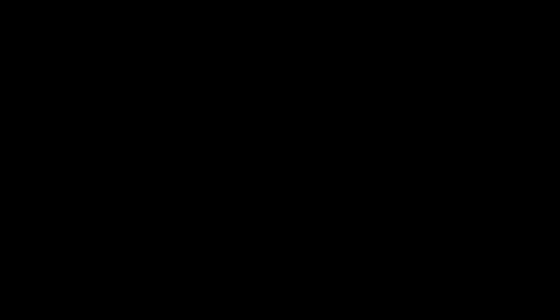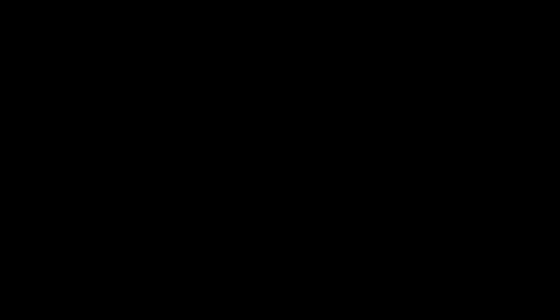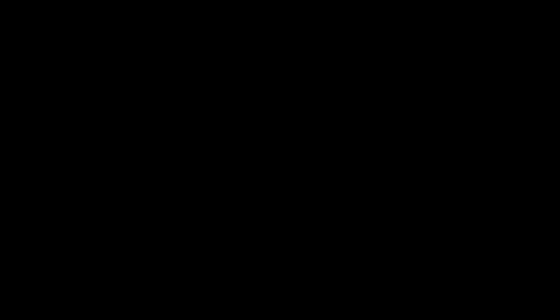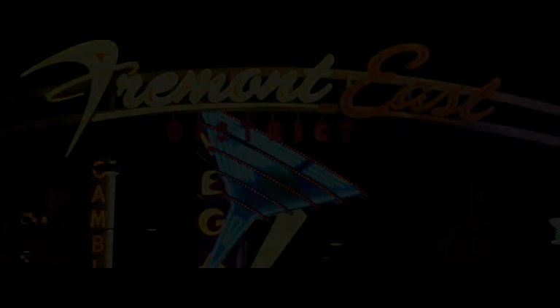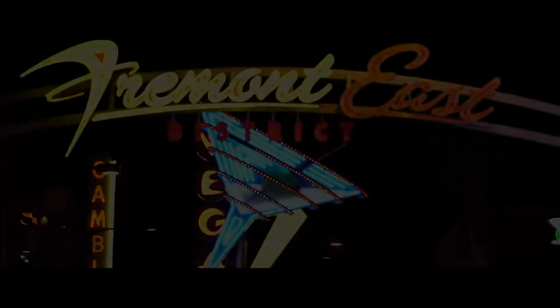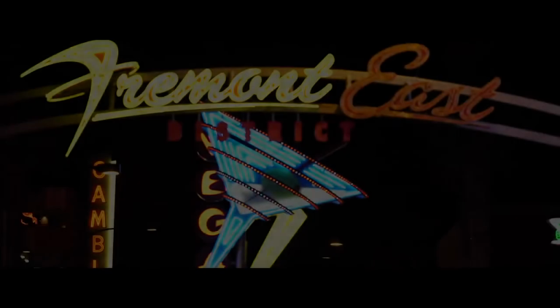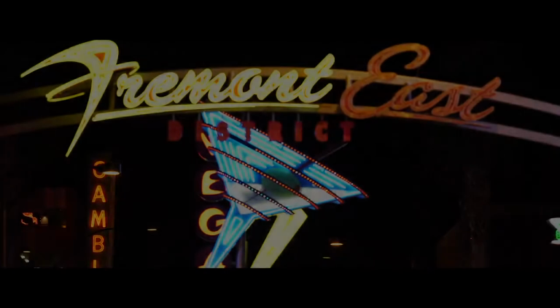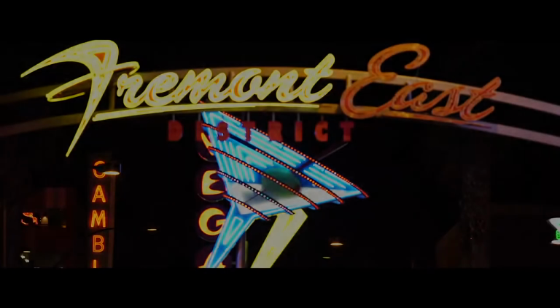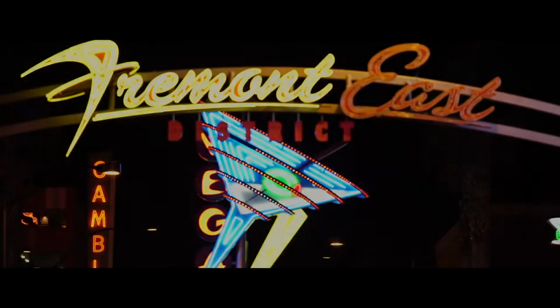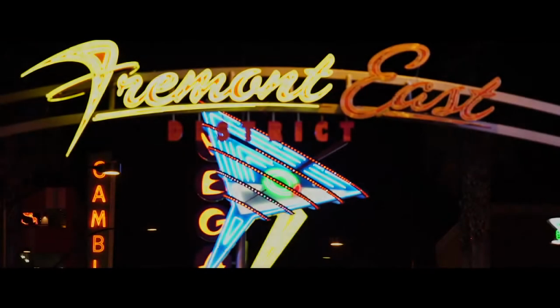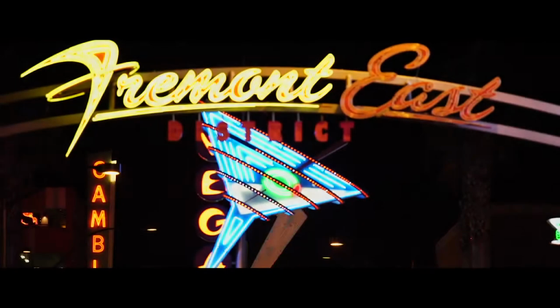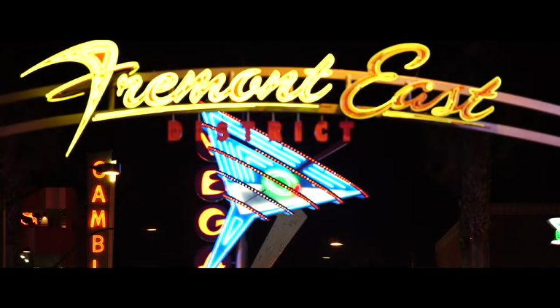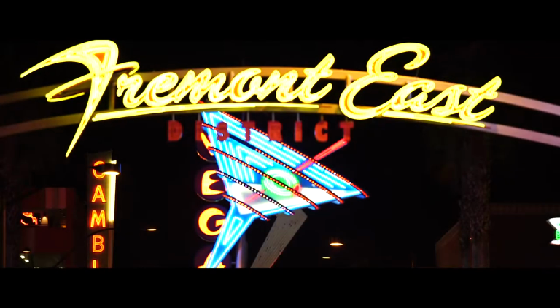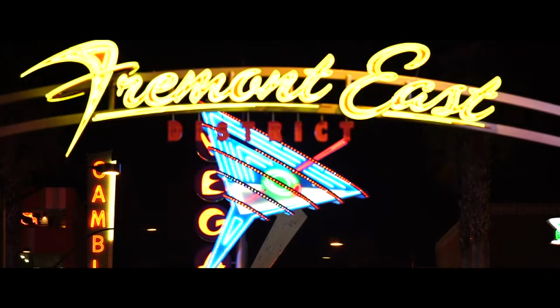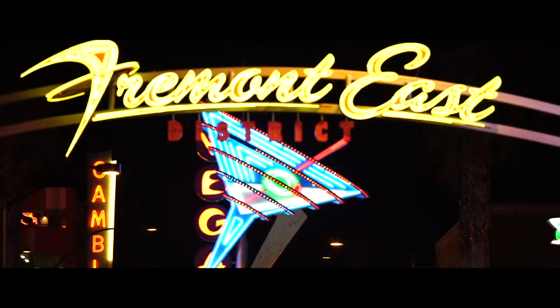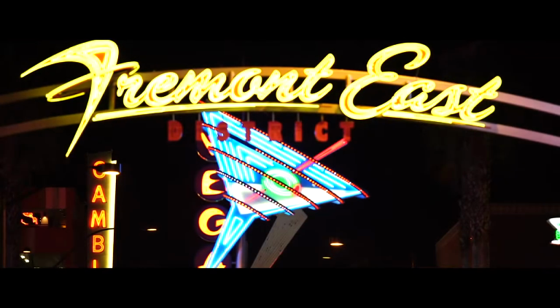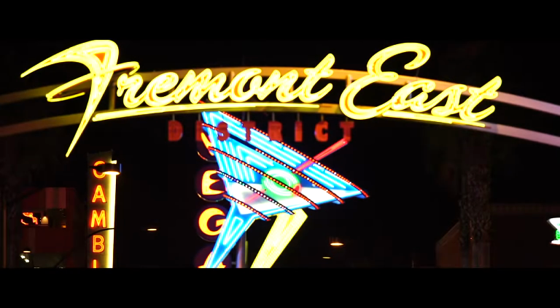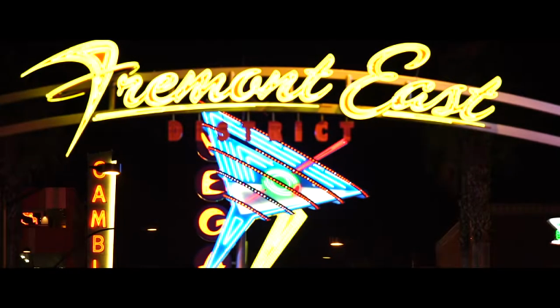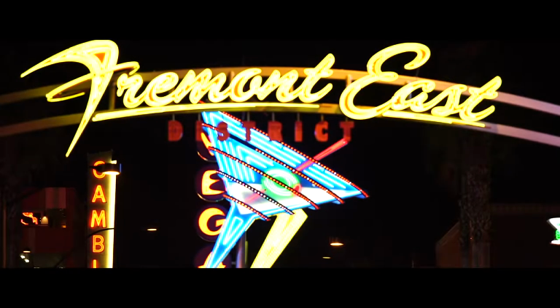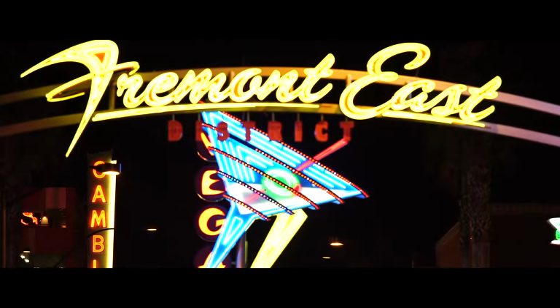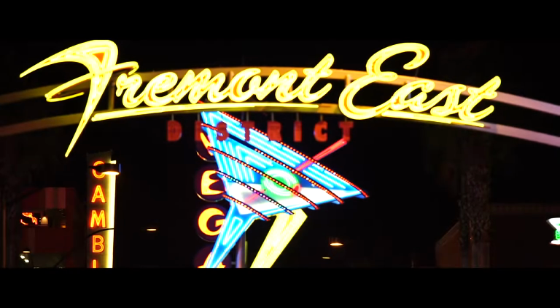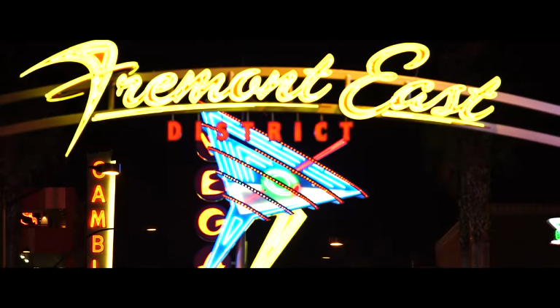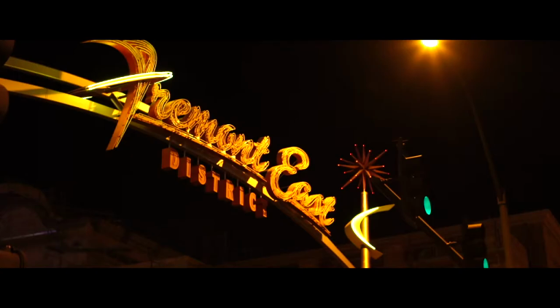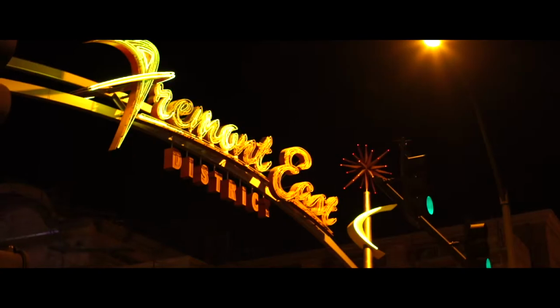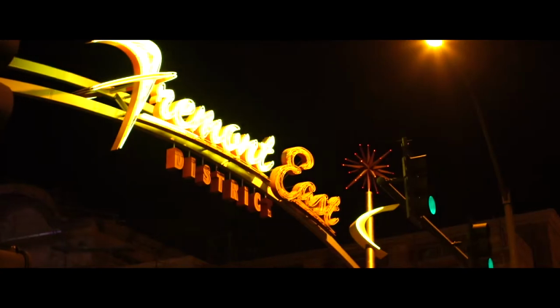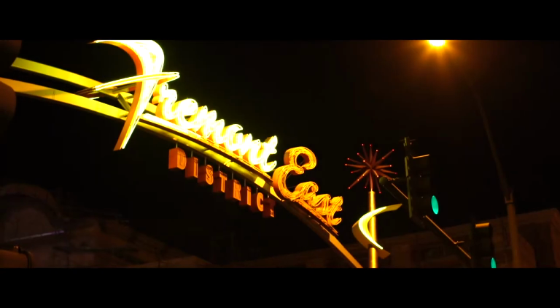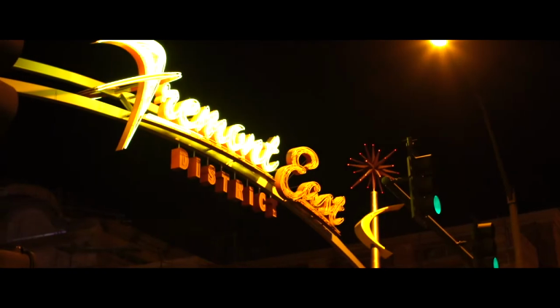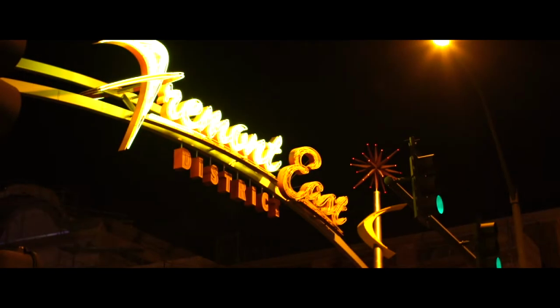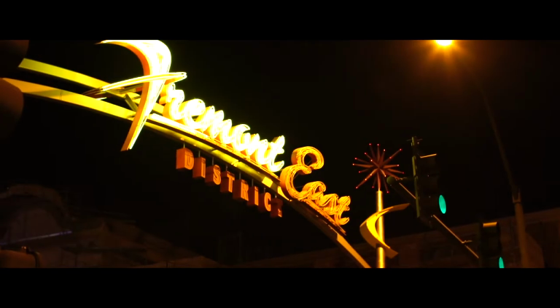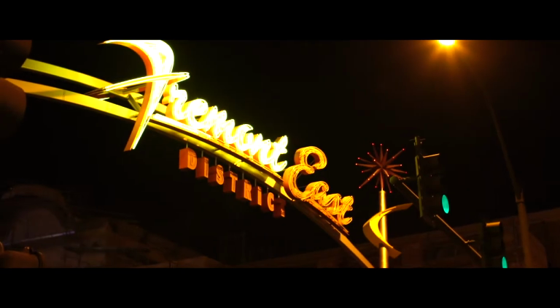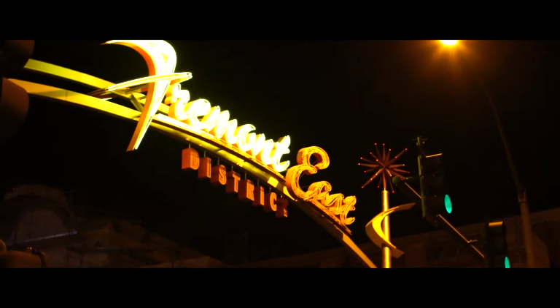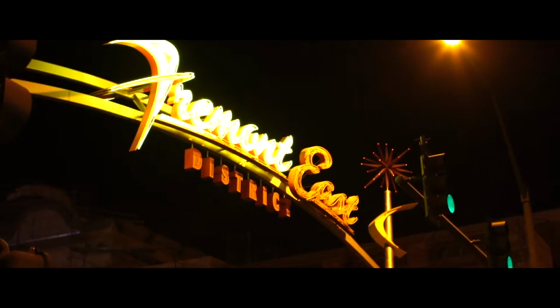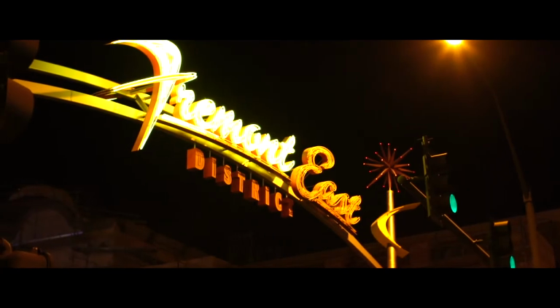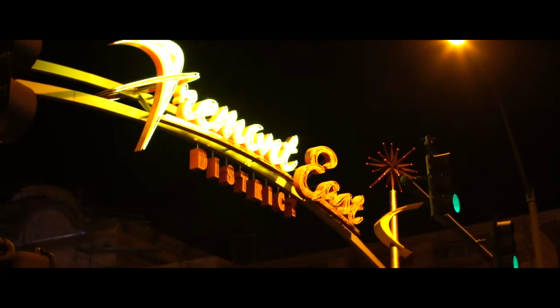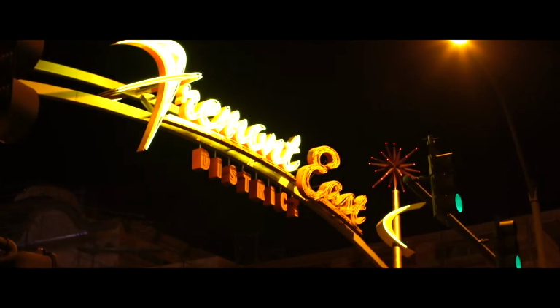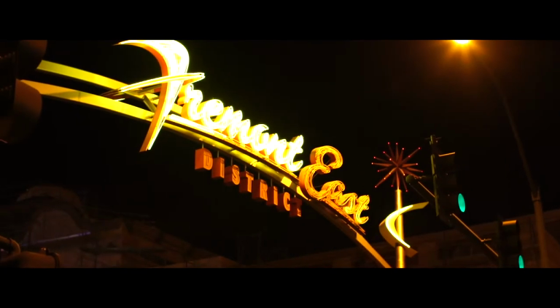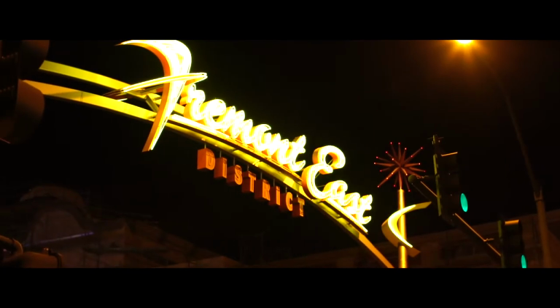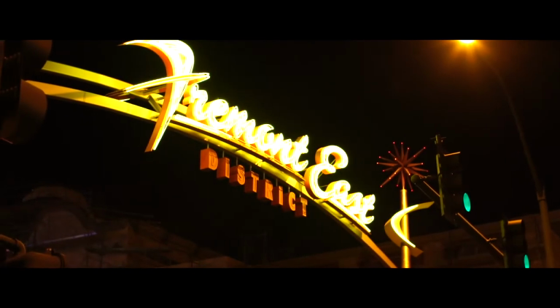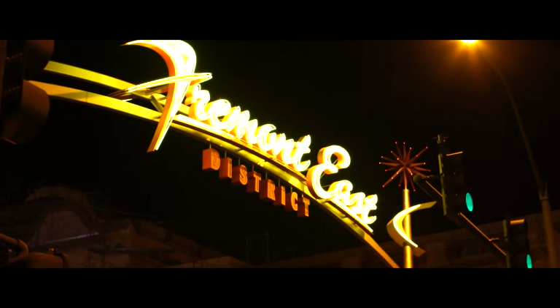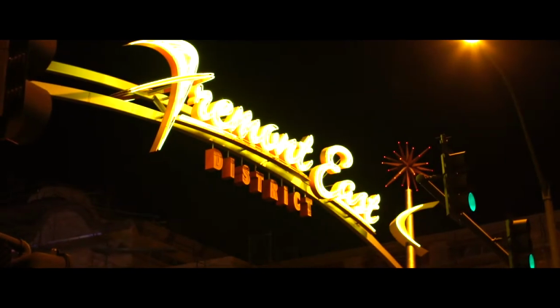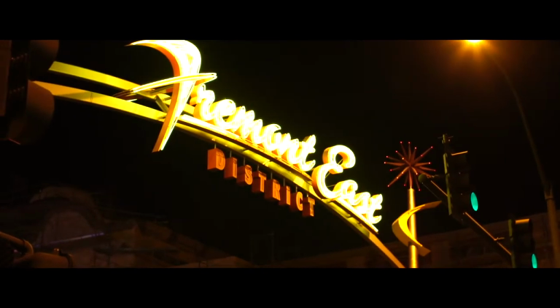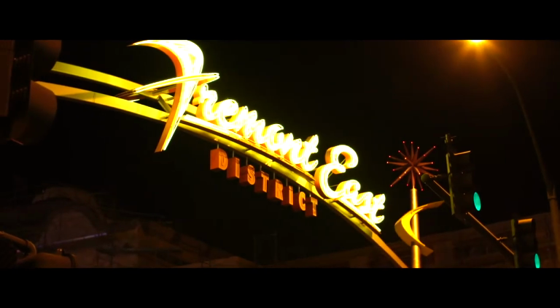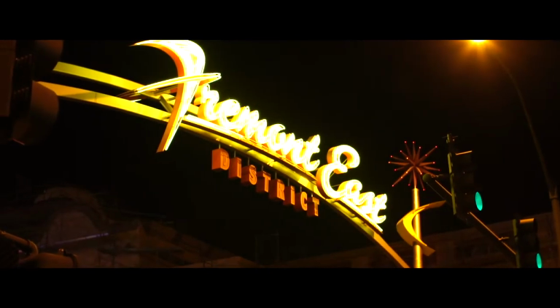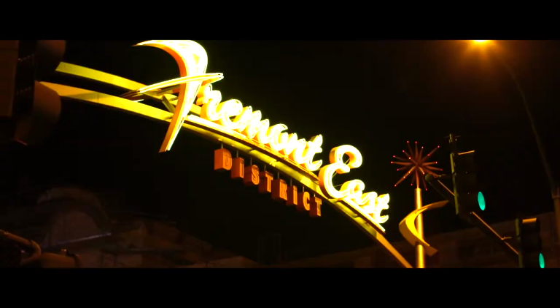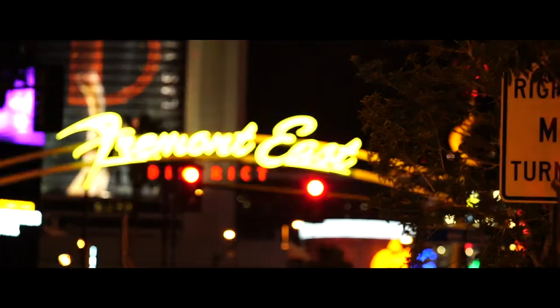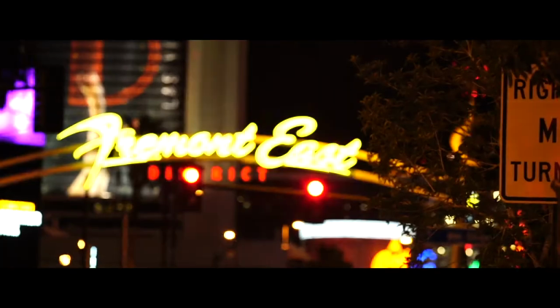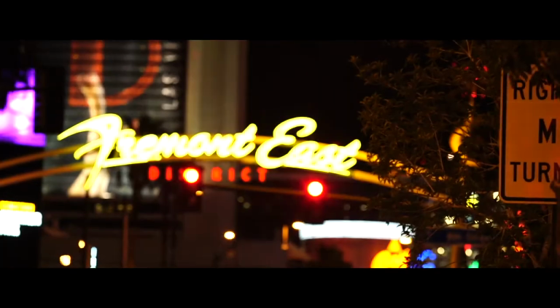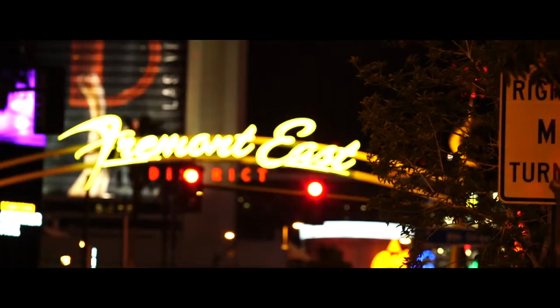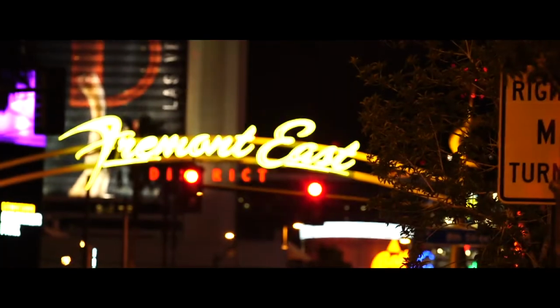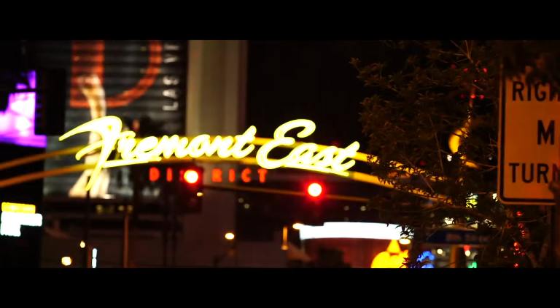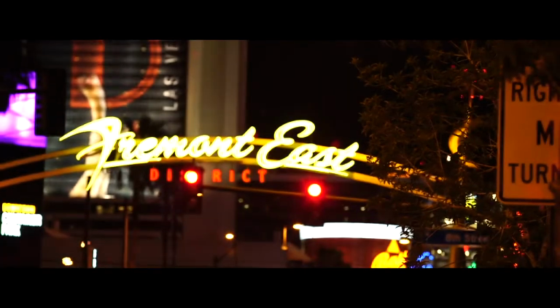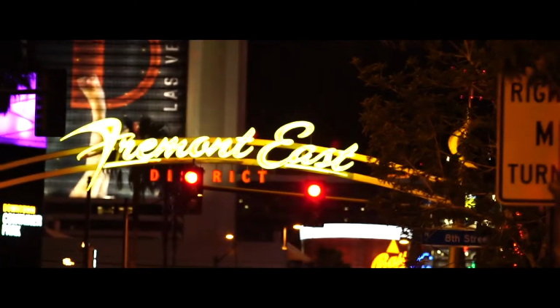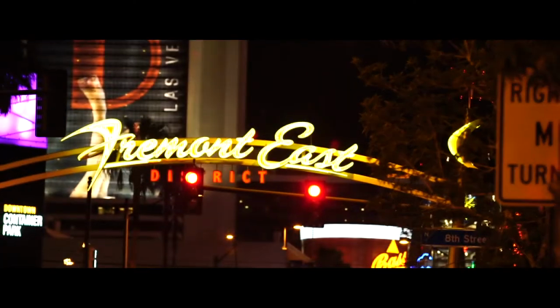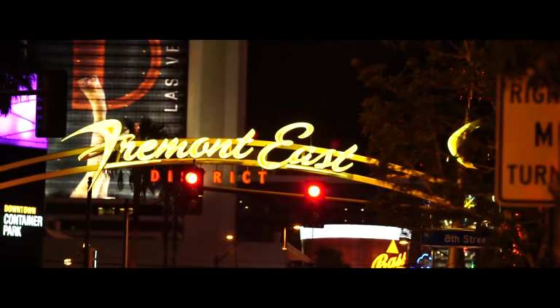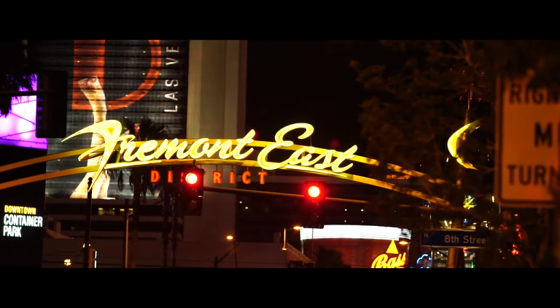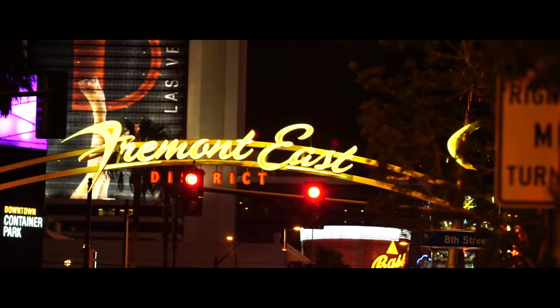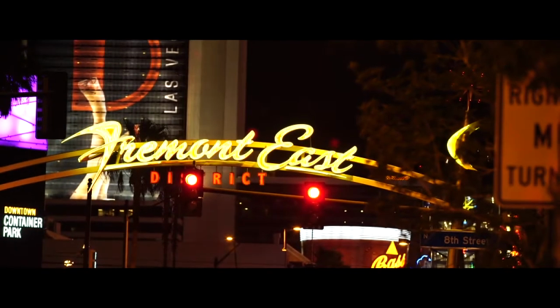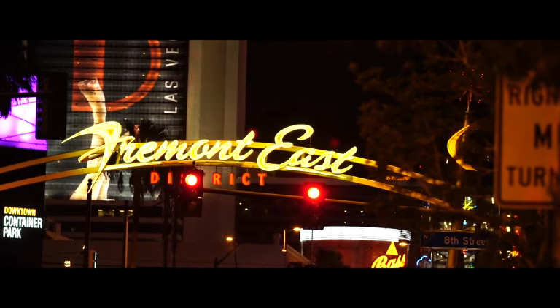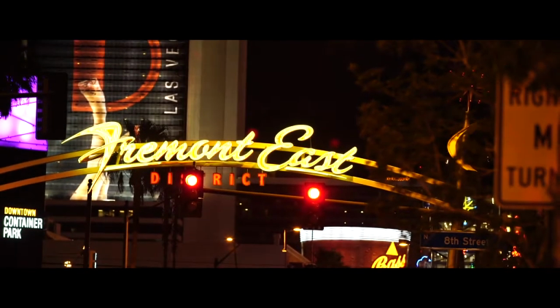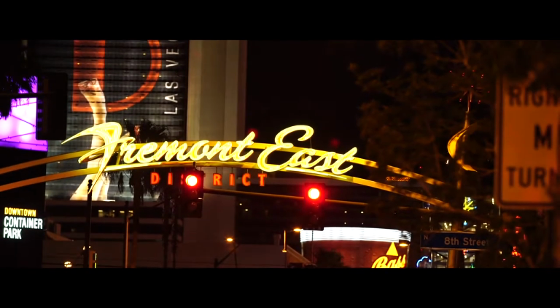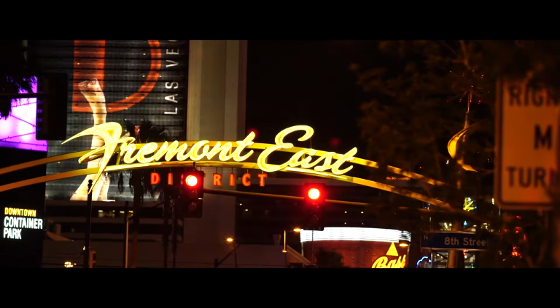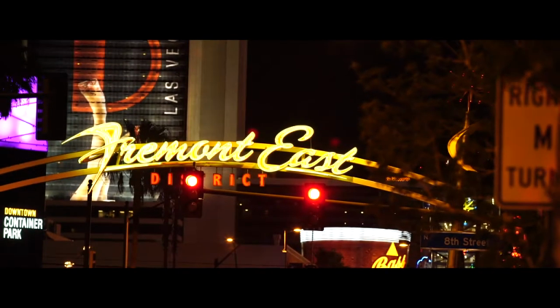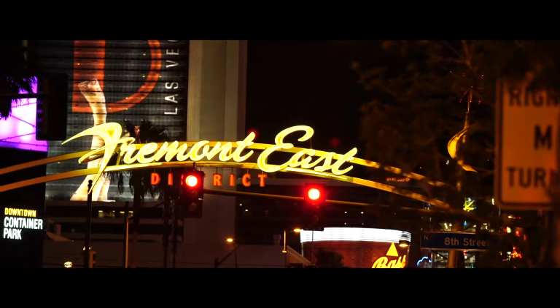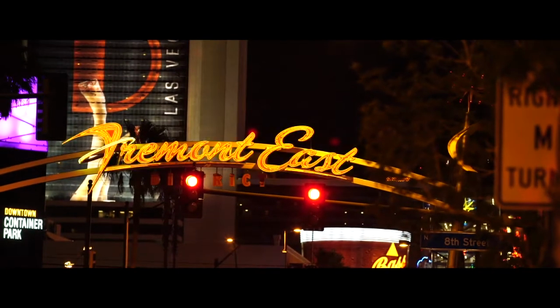Not all Vegas action happens on the Strip. On your next trip, discover the original glitz and glamour that shaped what Vegas is today.